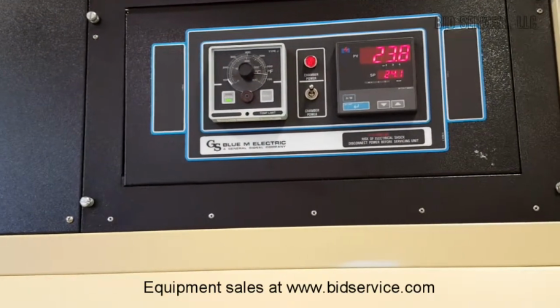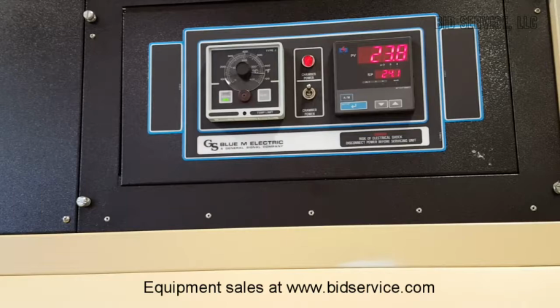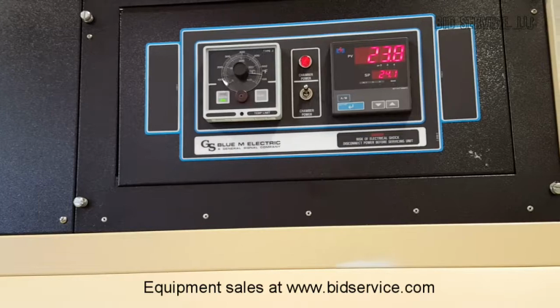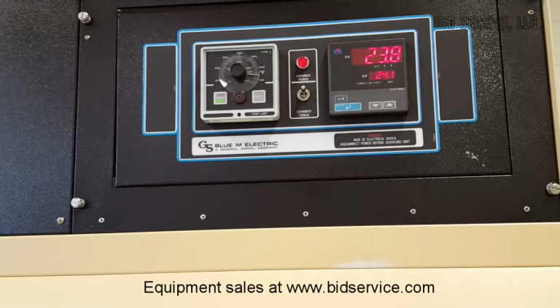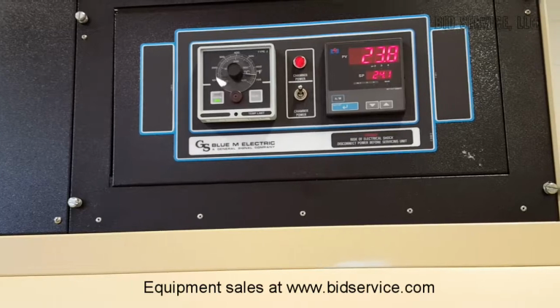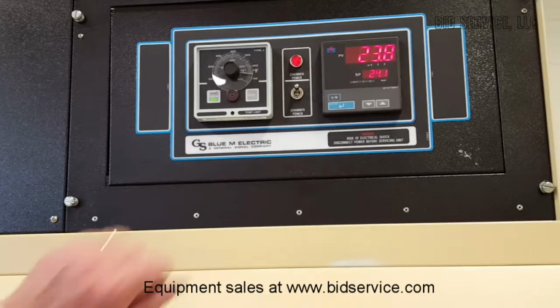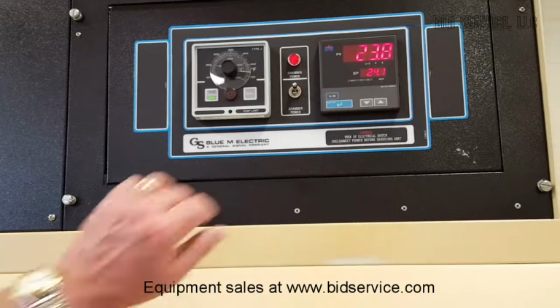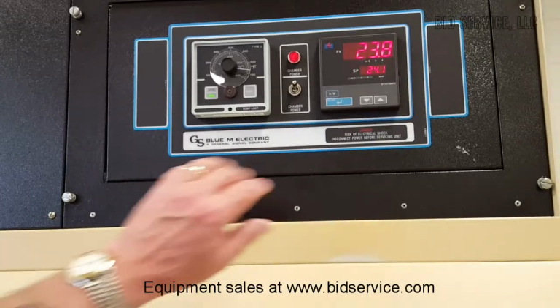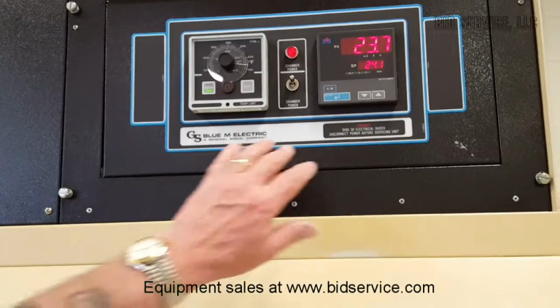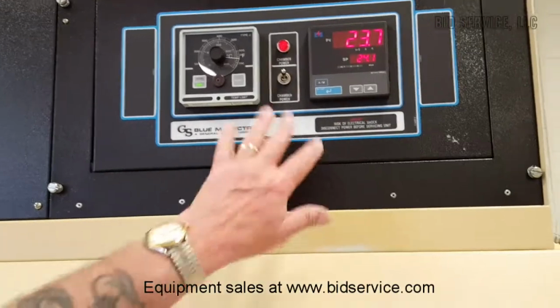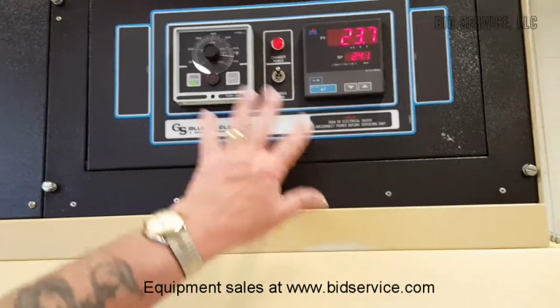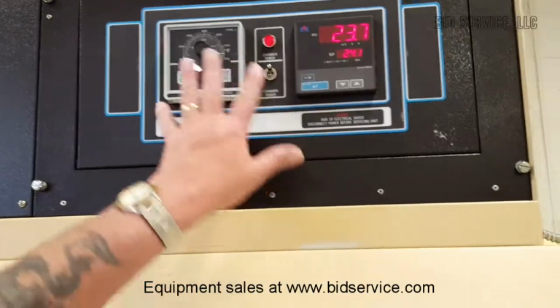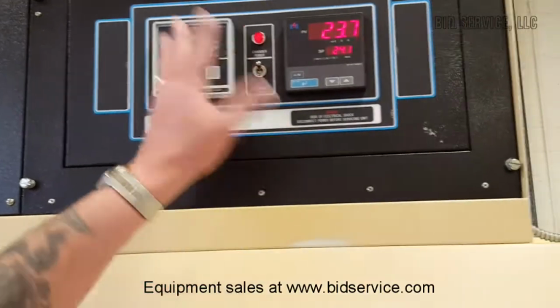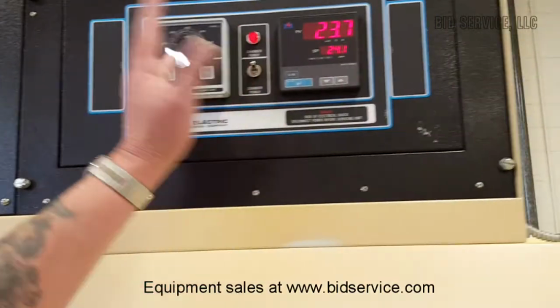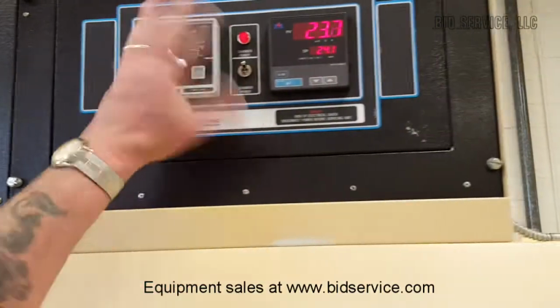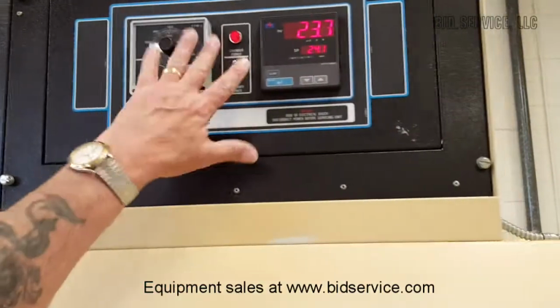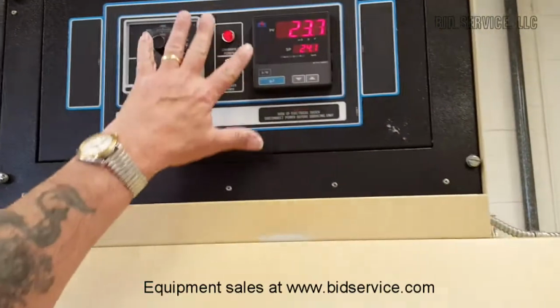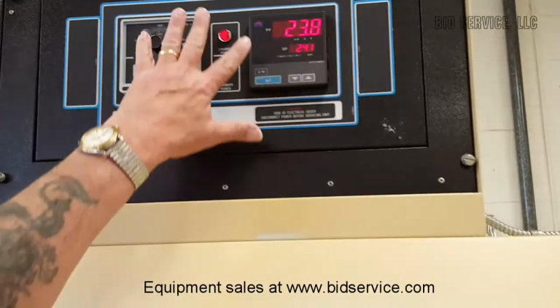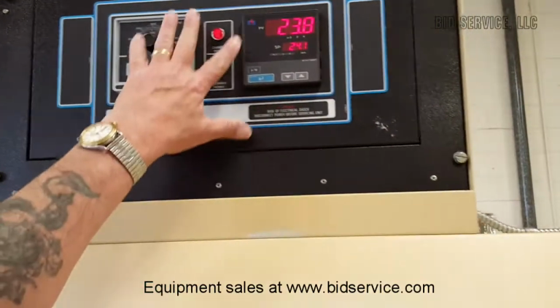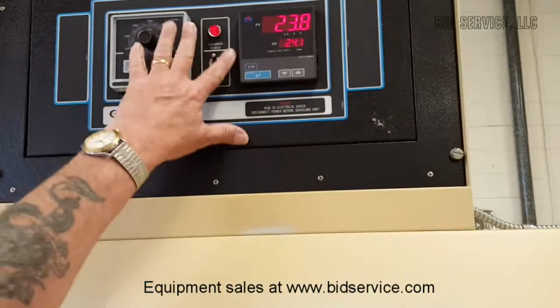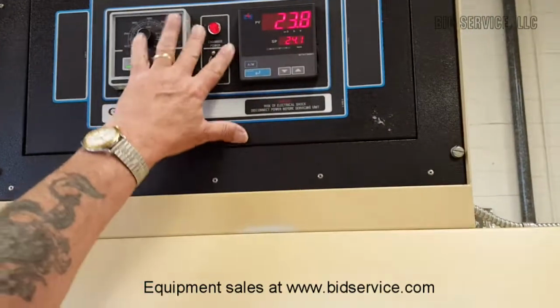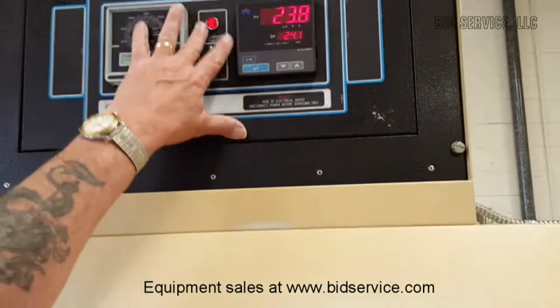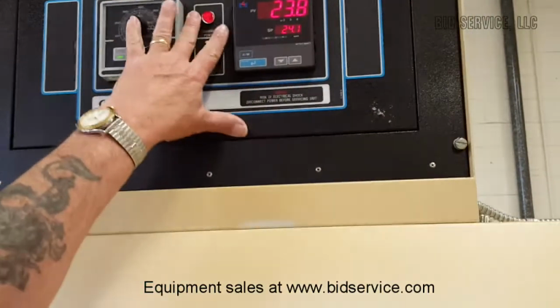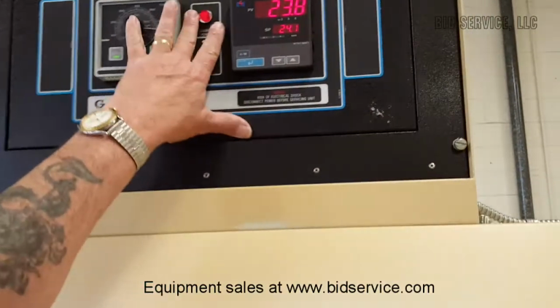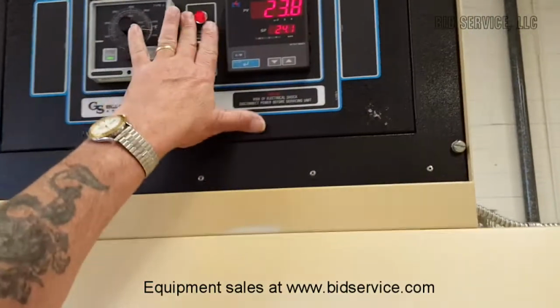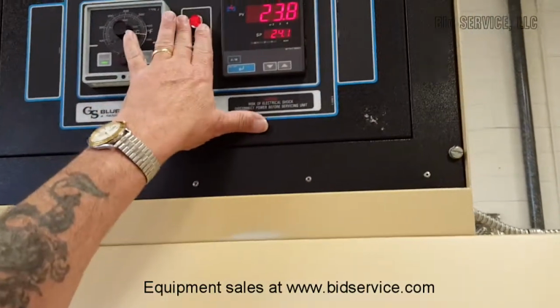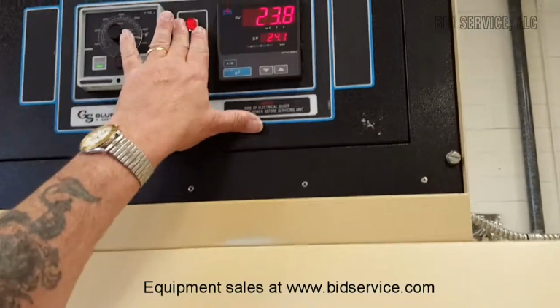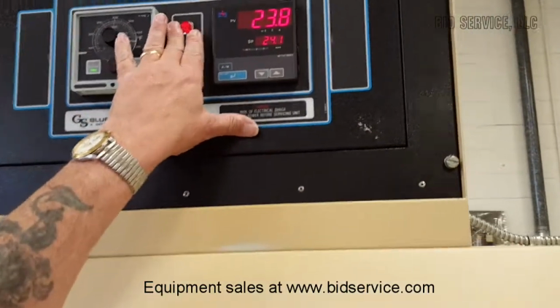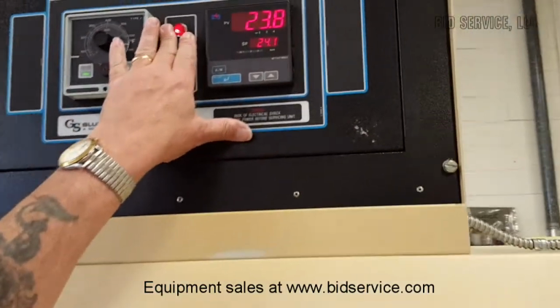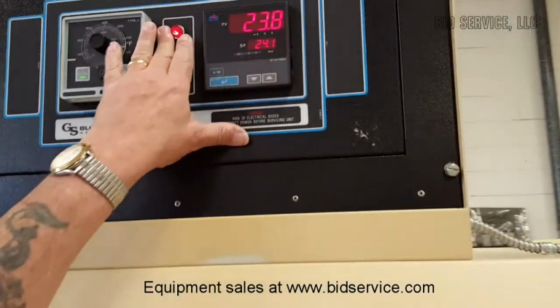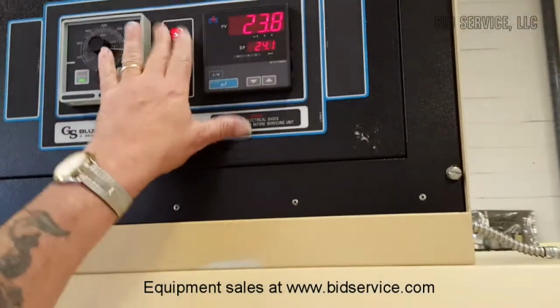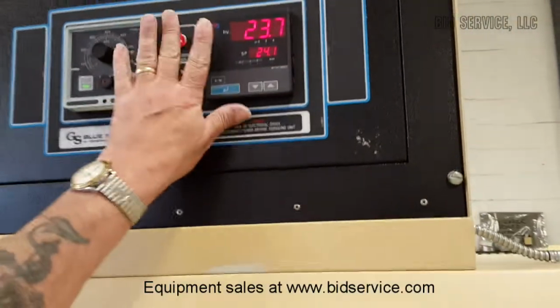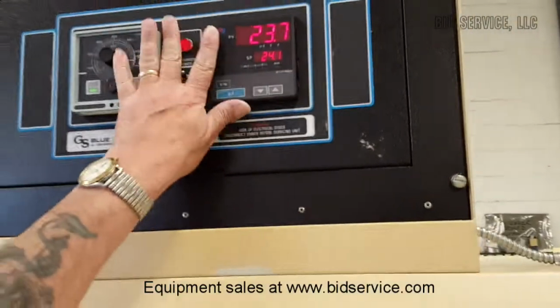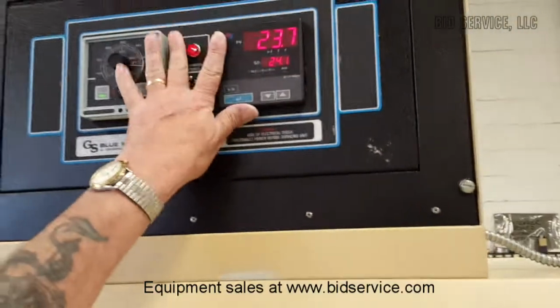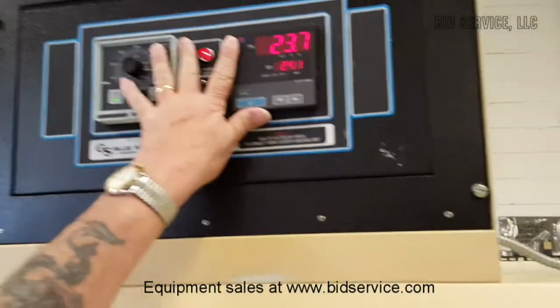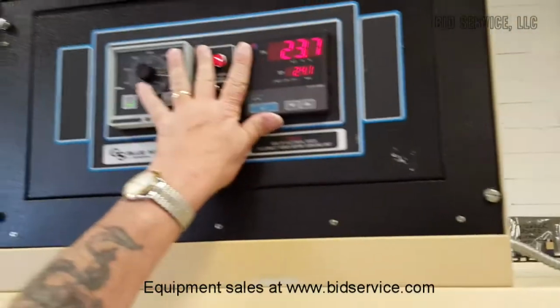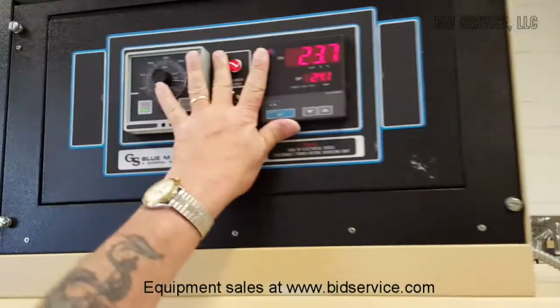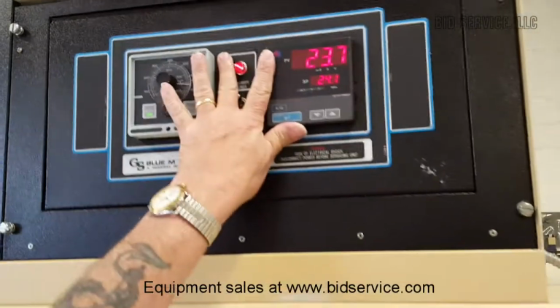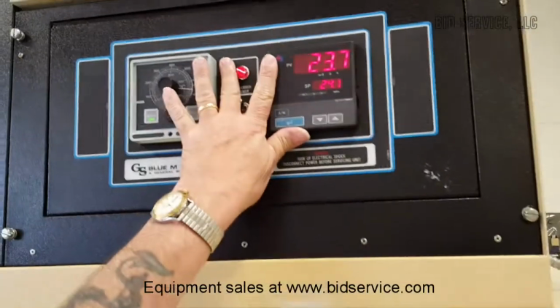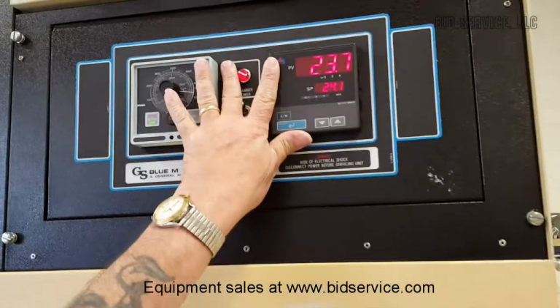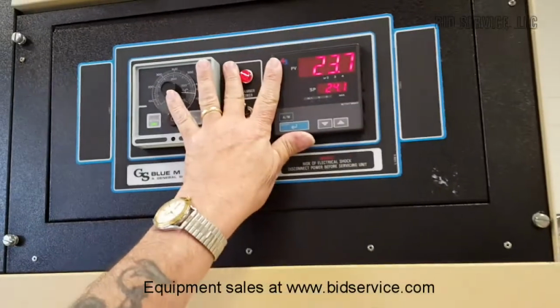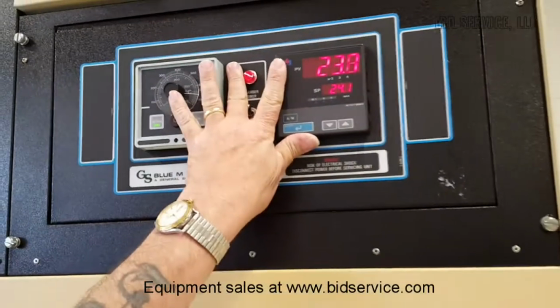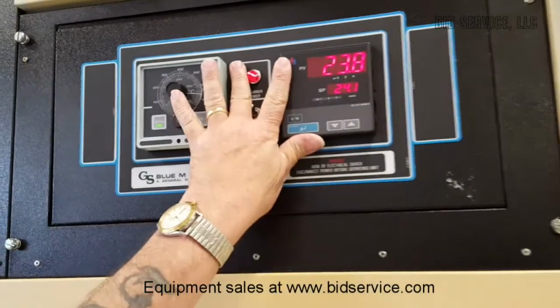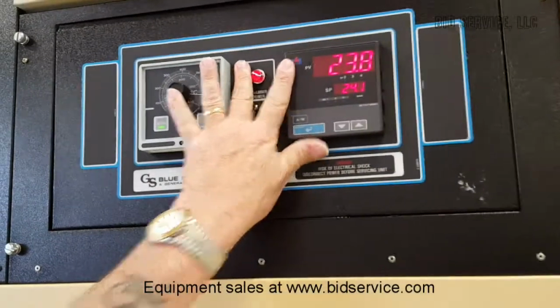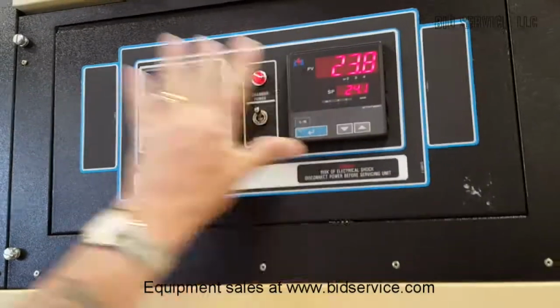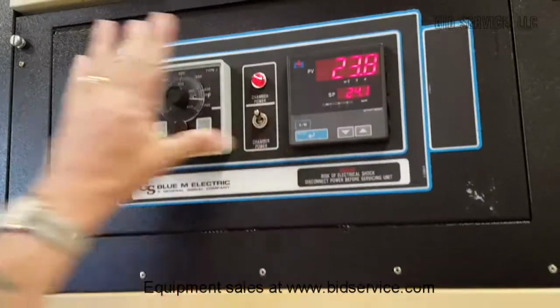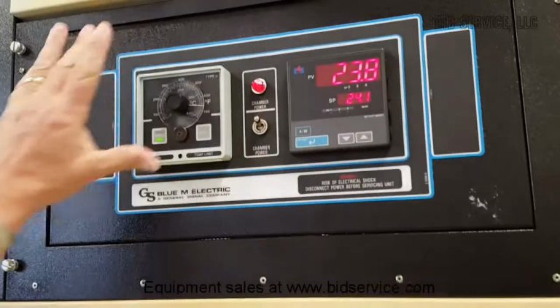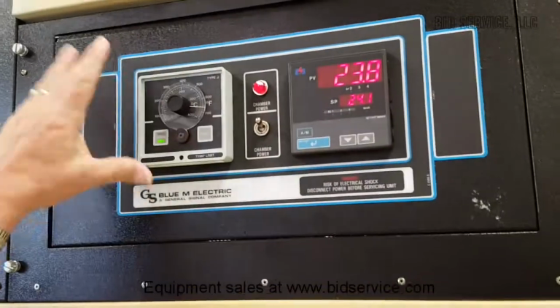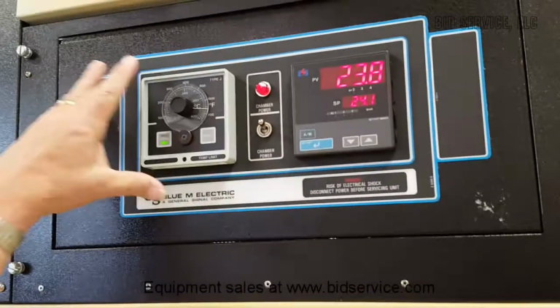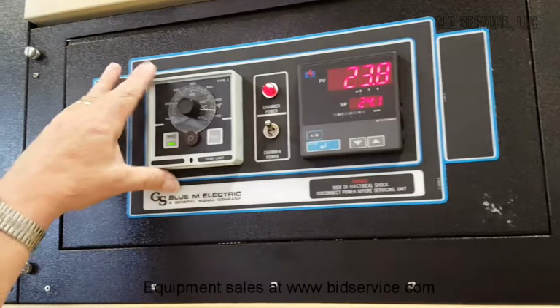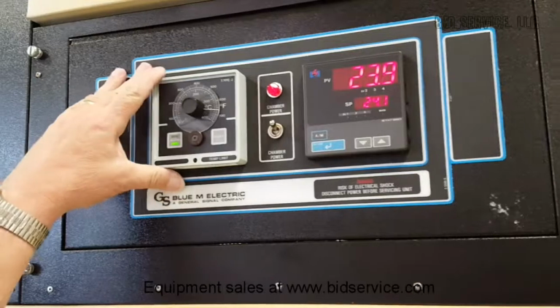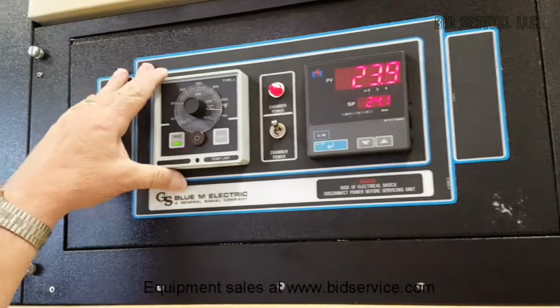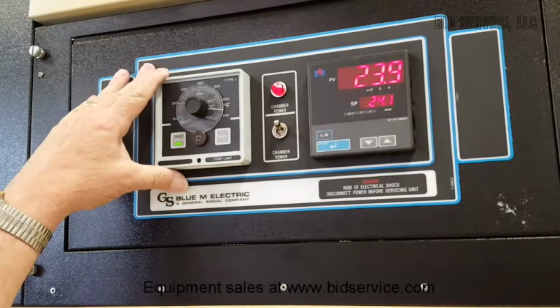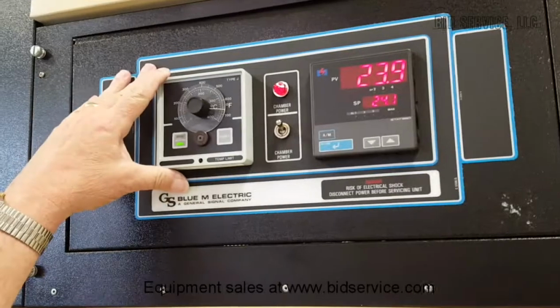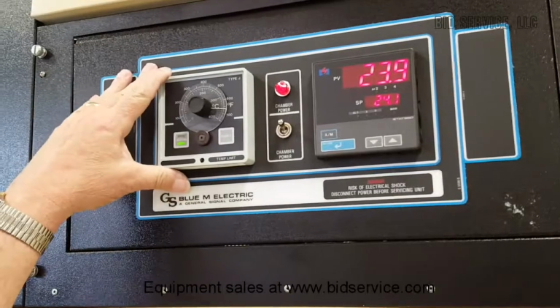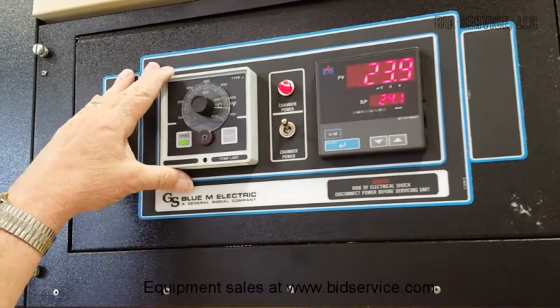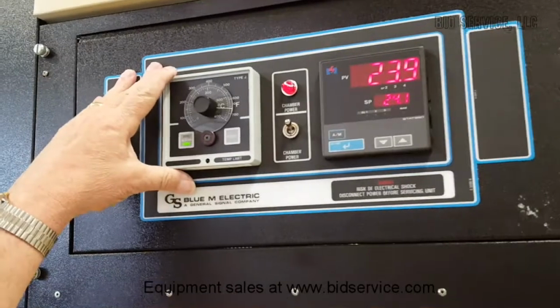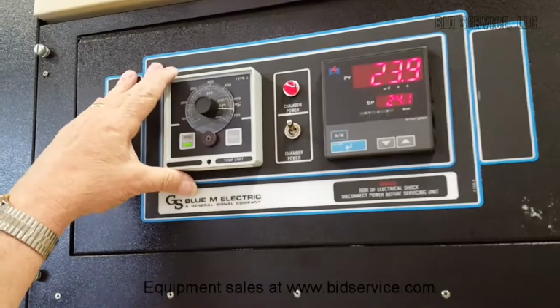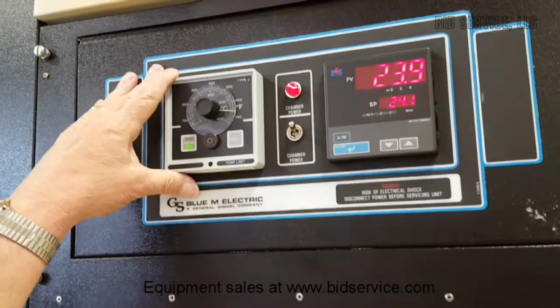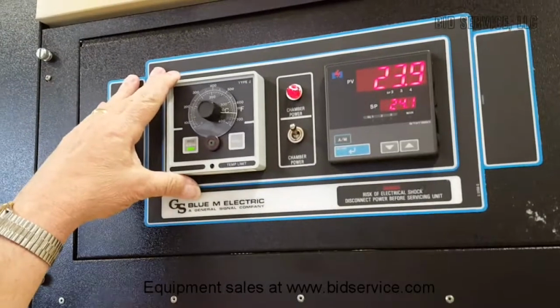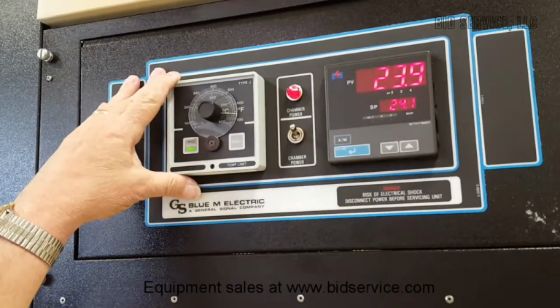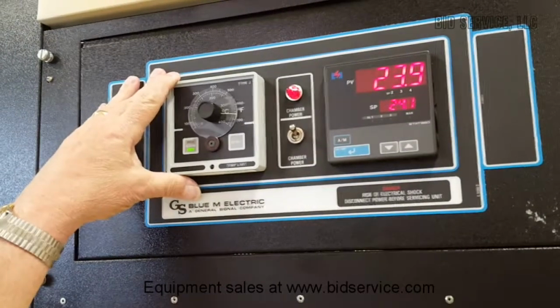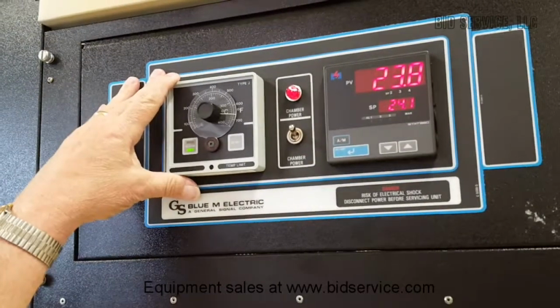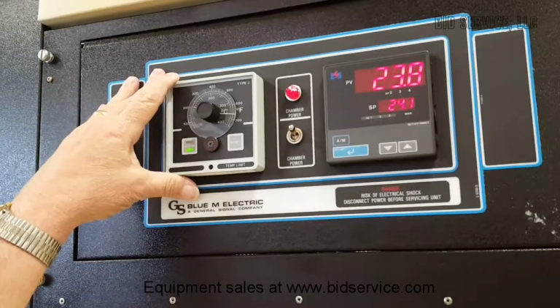We have a pilot light here, we have the main controller here, and we have our over-temp here.